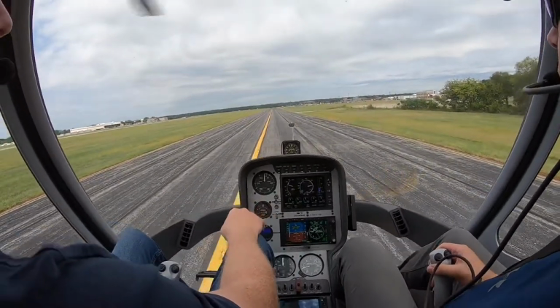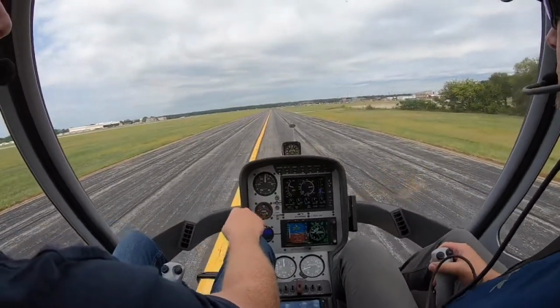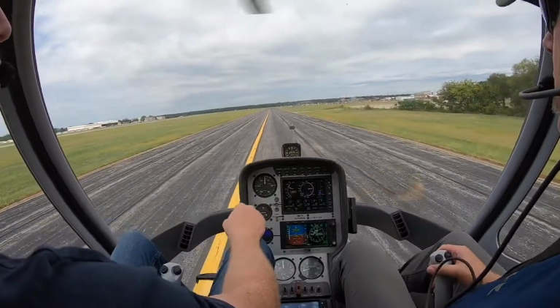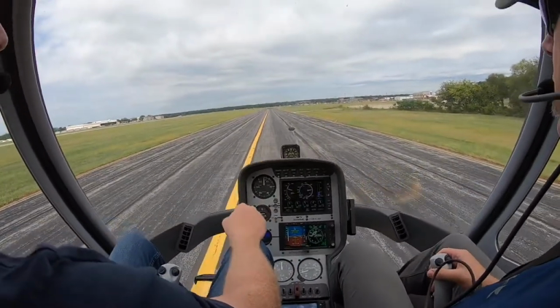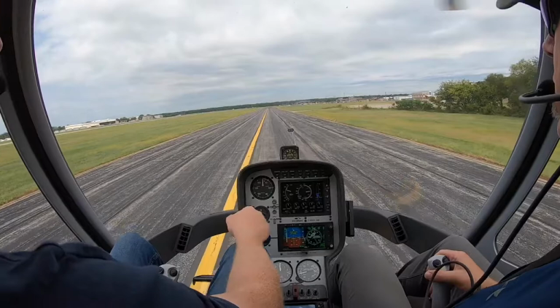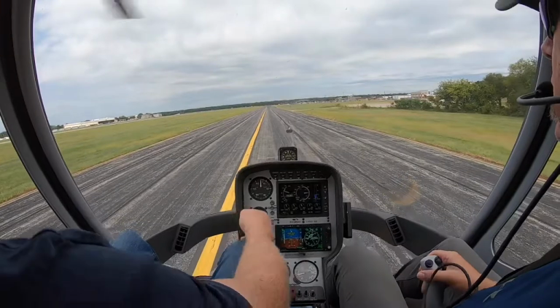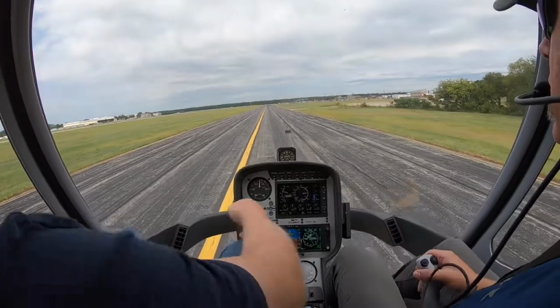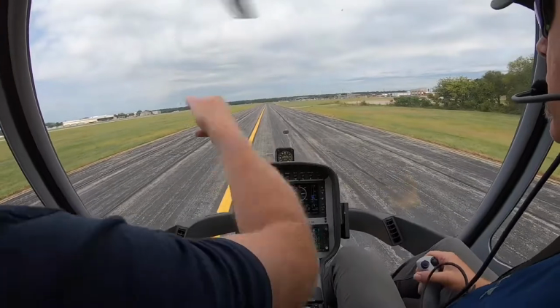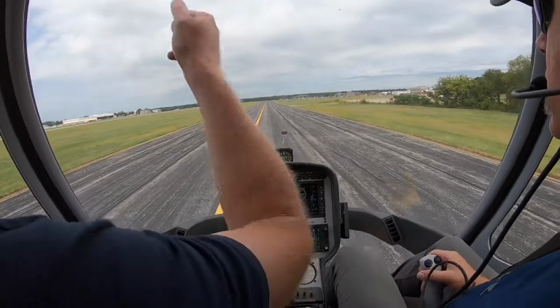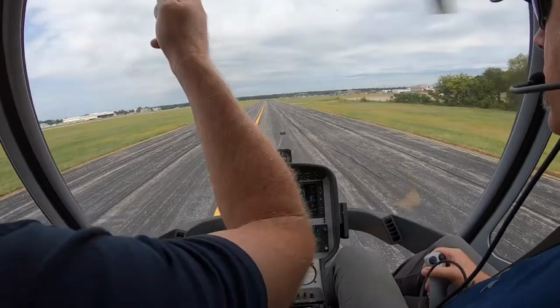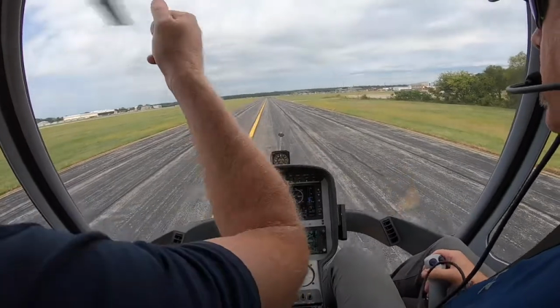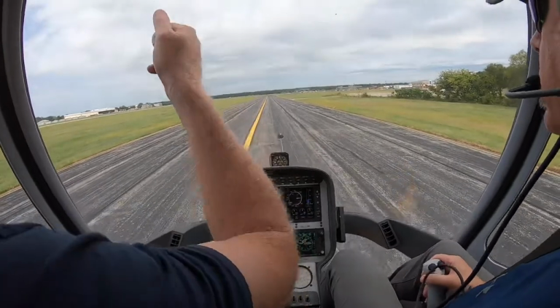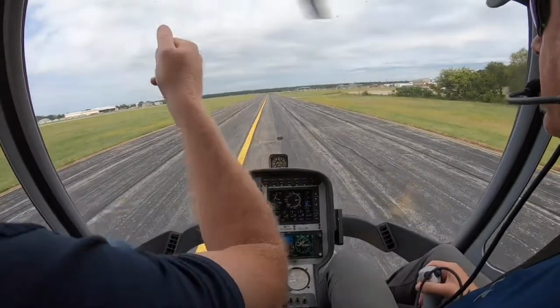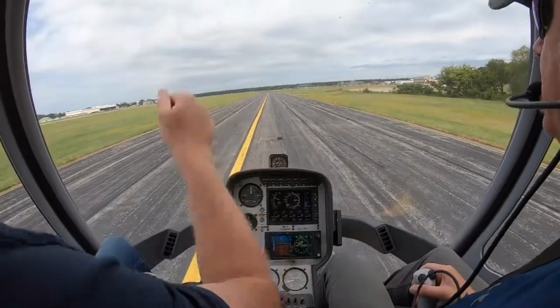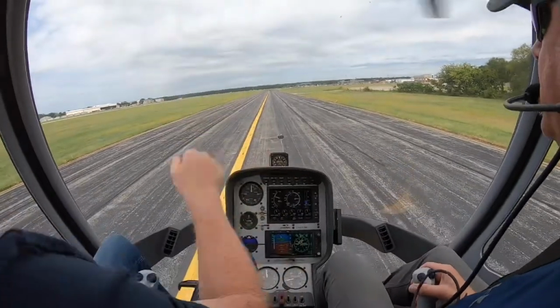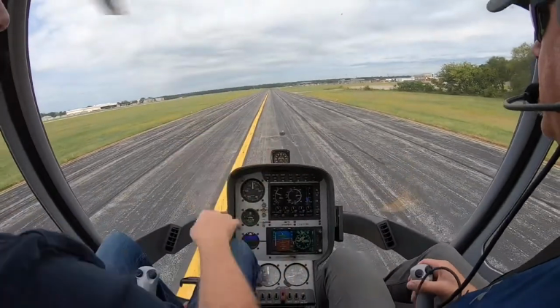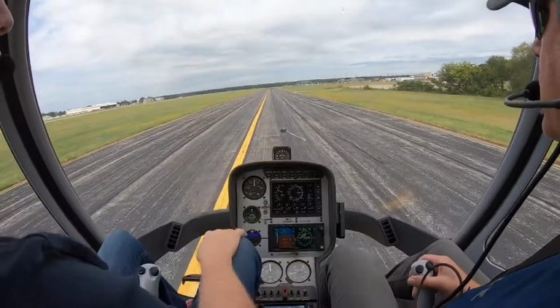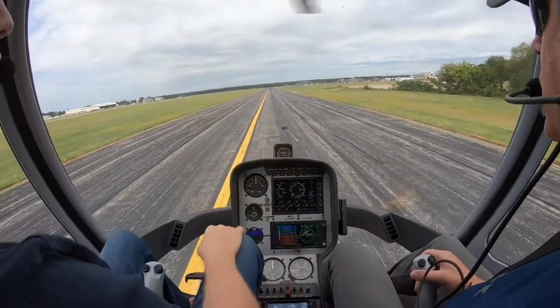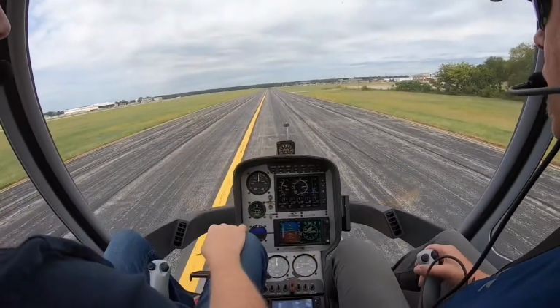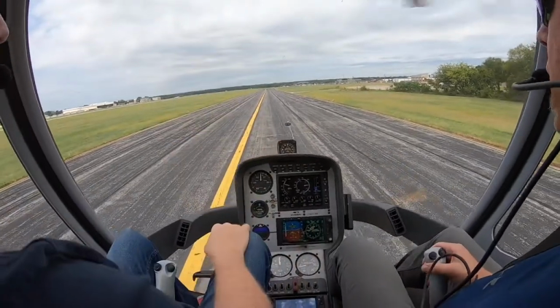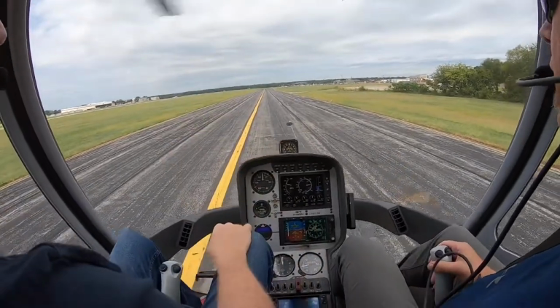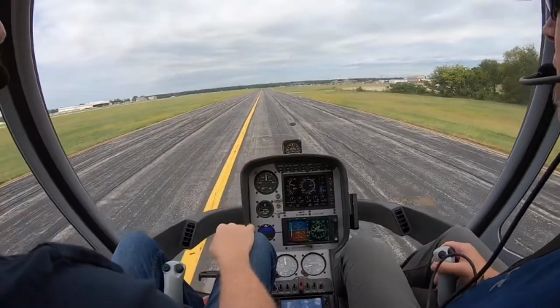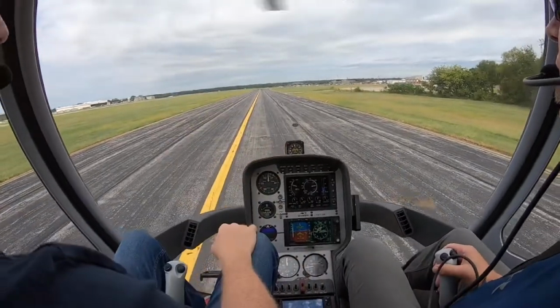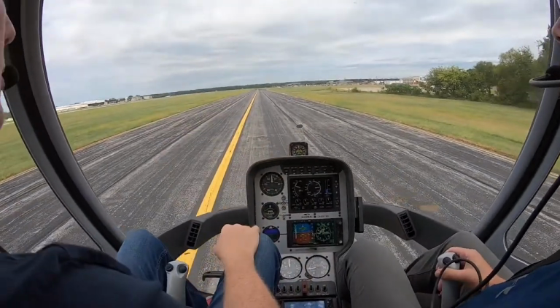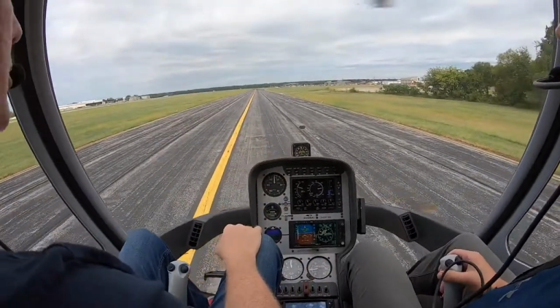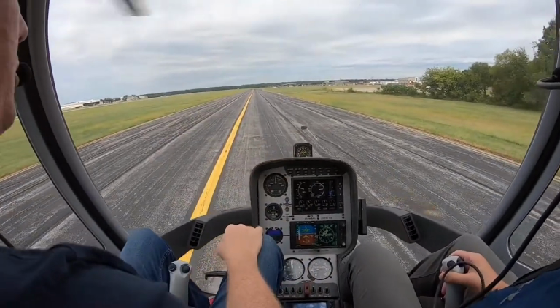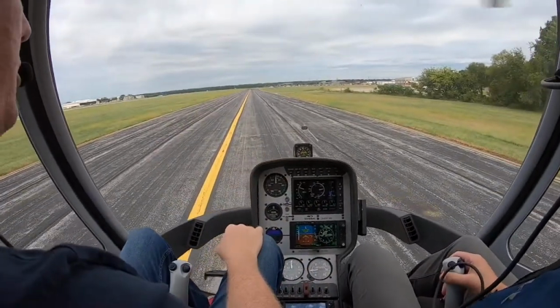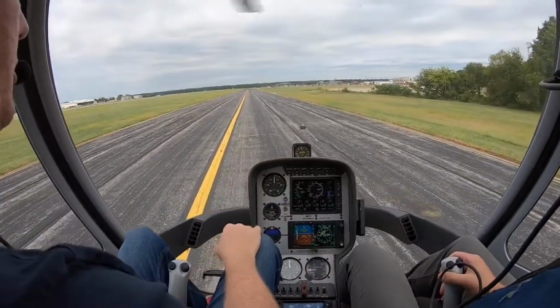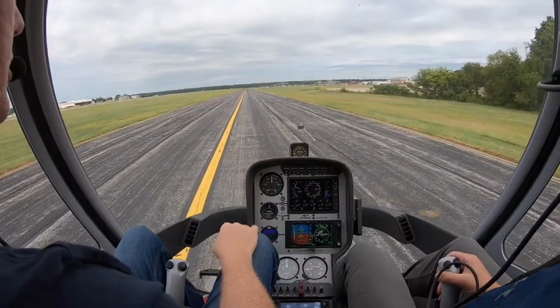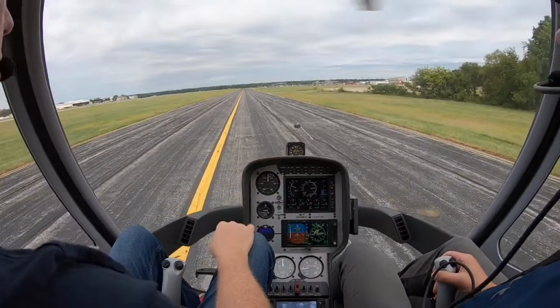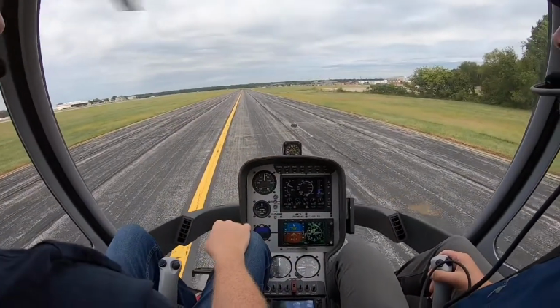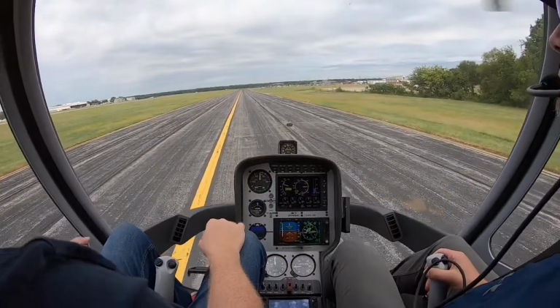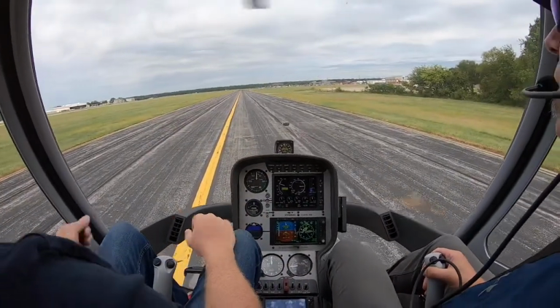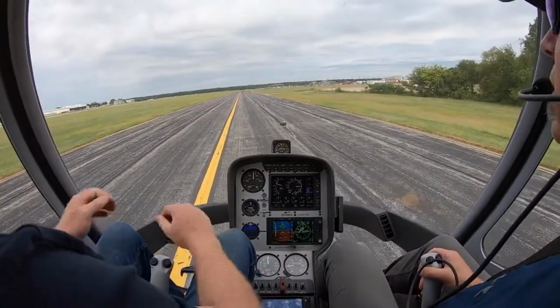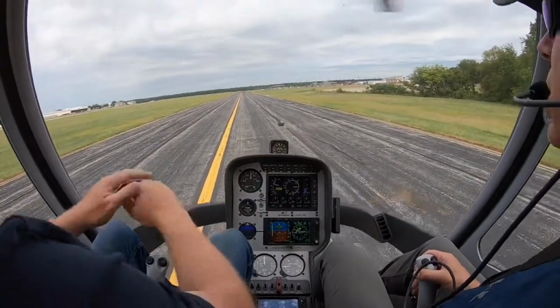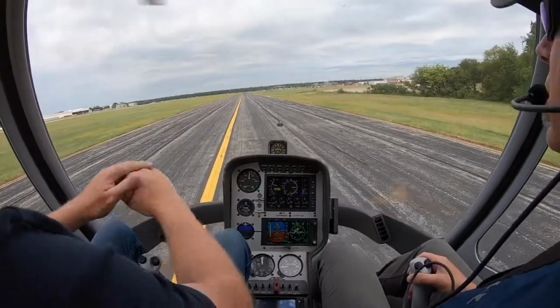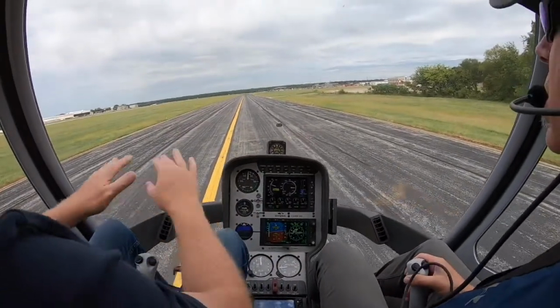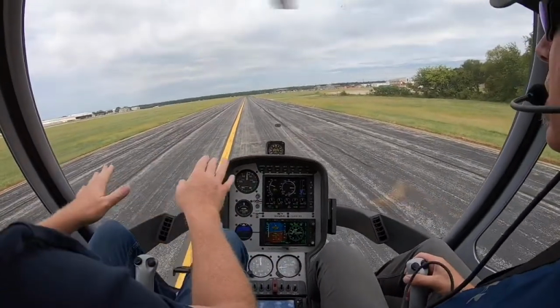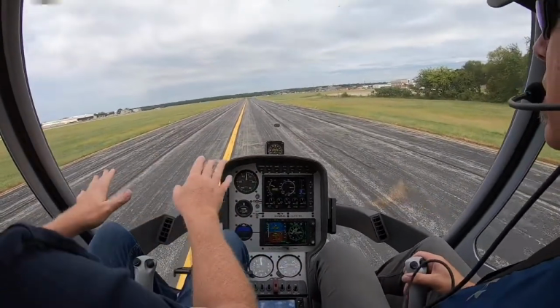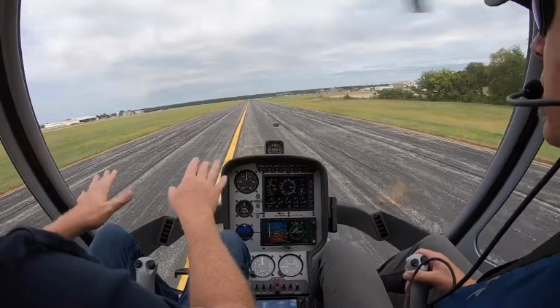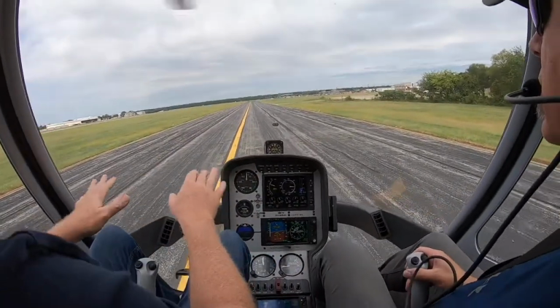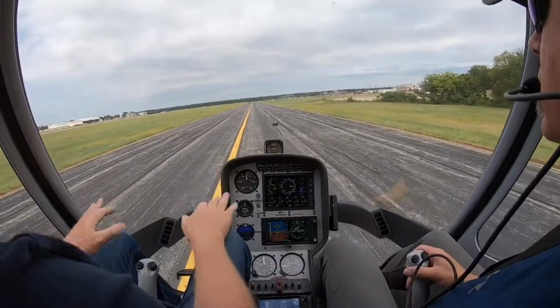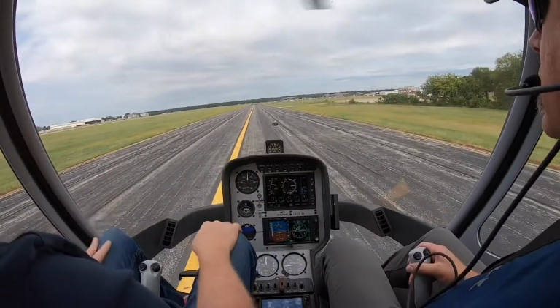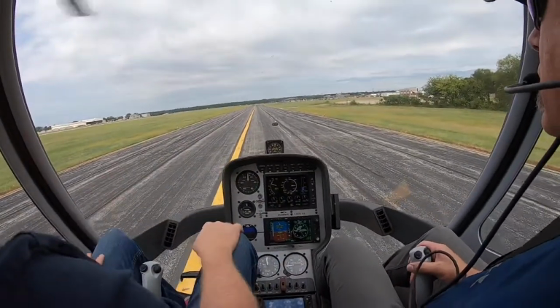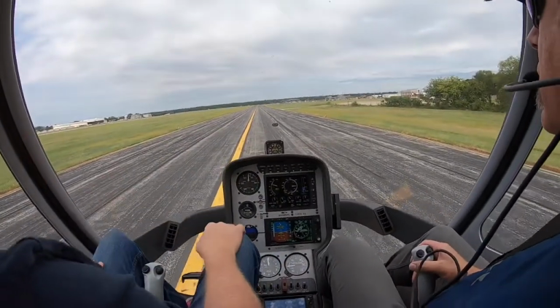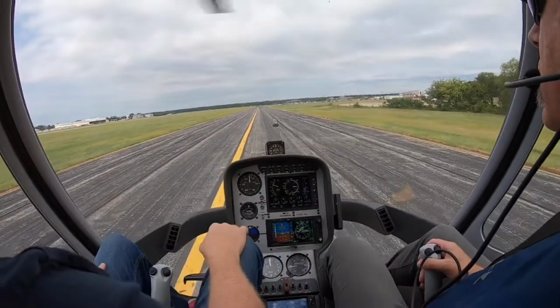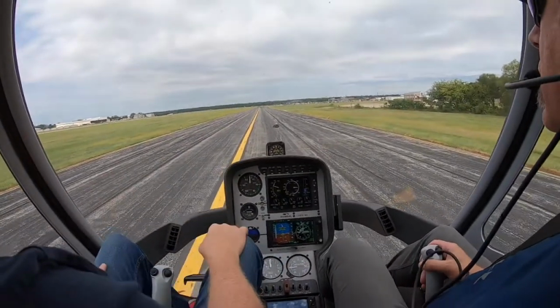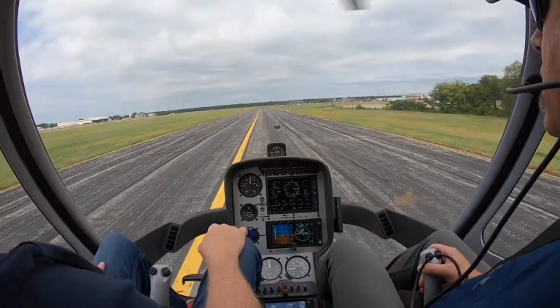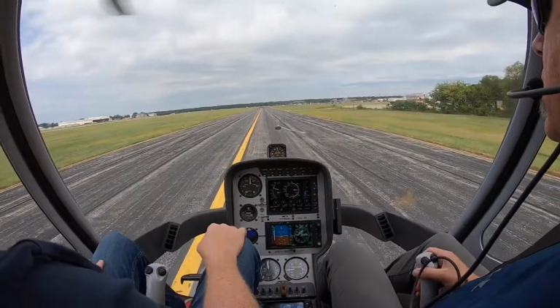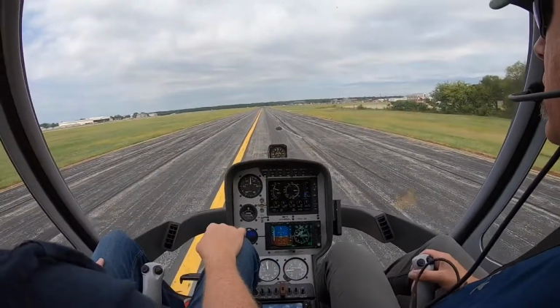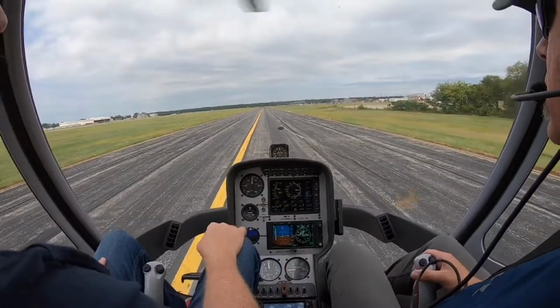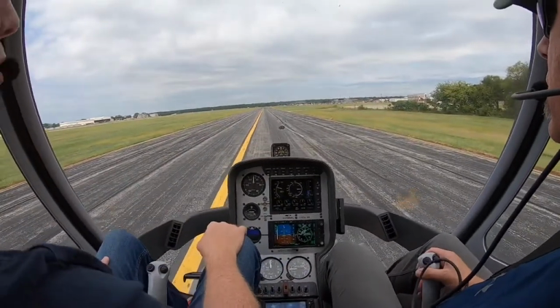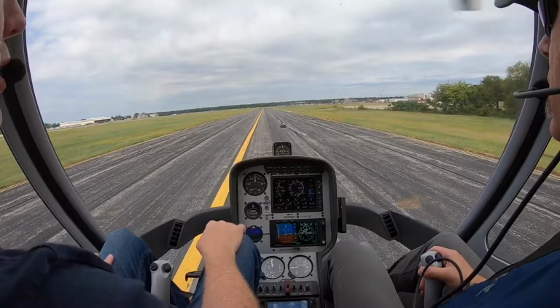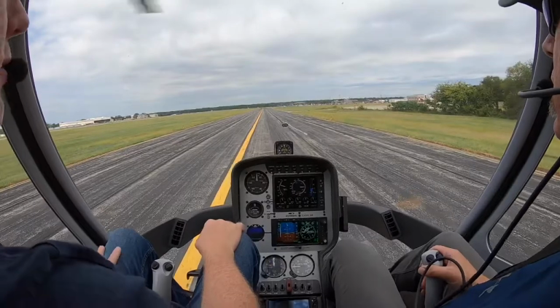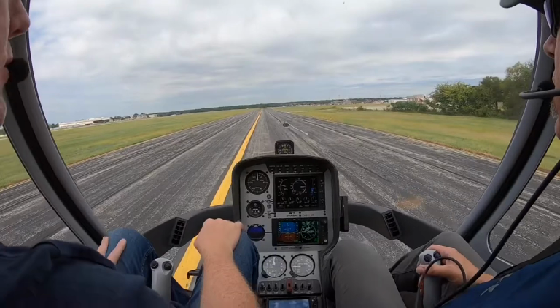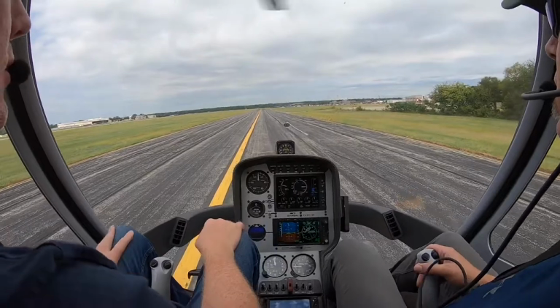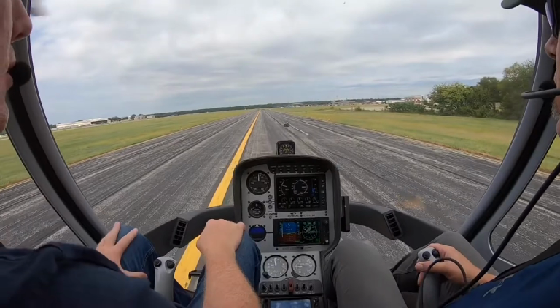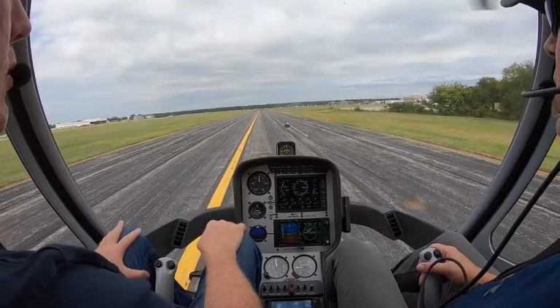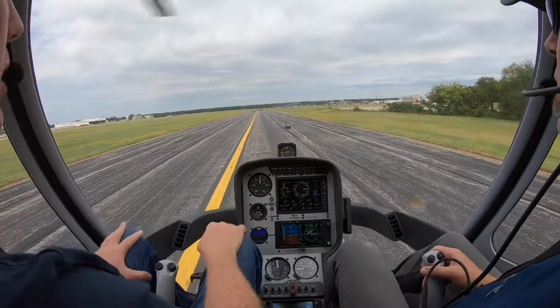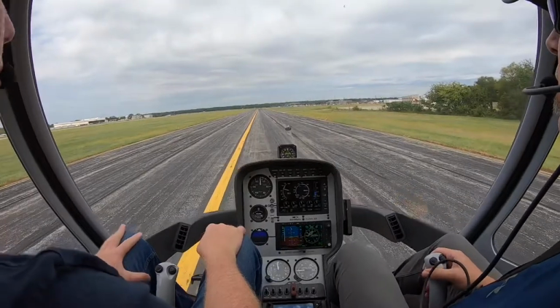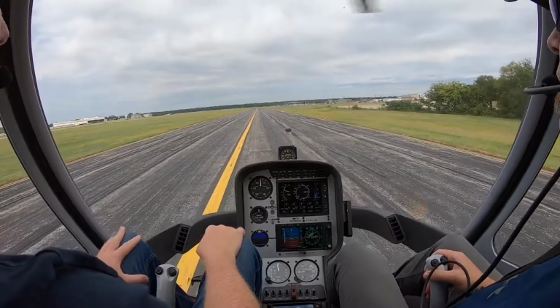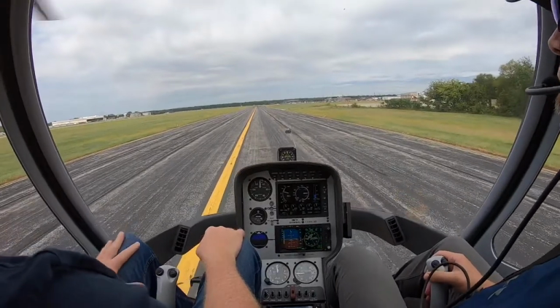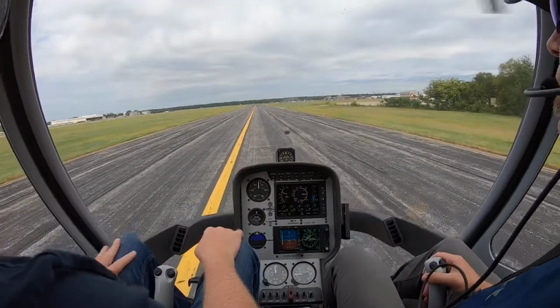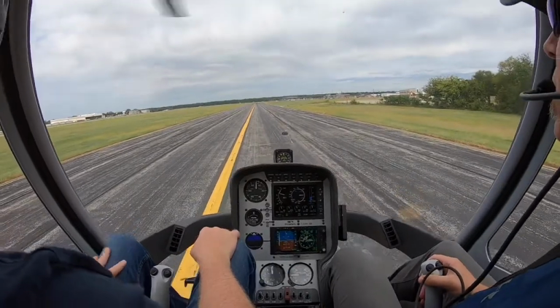If we pull a bunch of power, then we hit 100. We'll try to pull the minimum power that we can to keep the aircraft coming in slow.